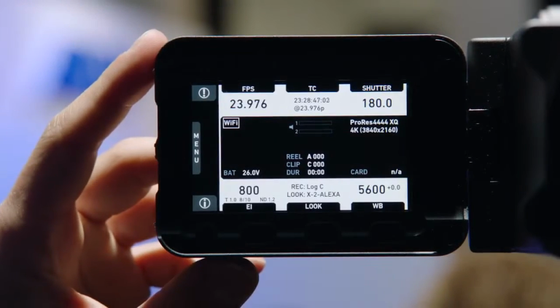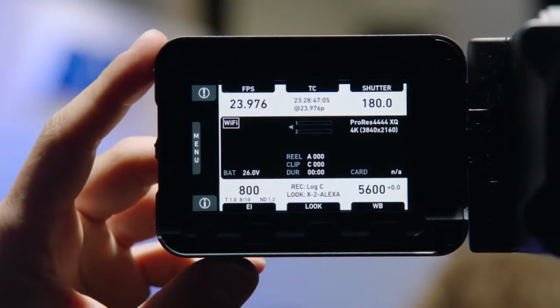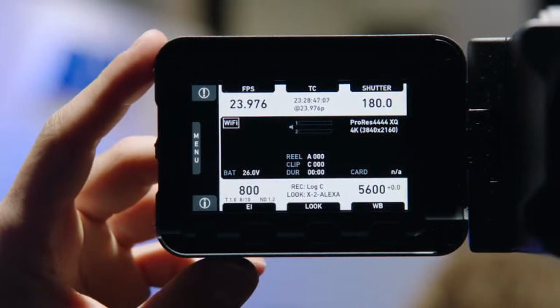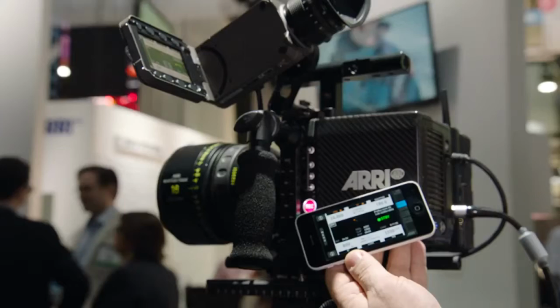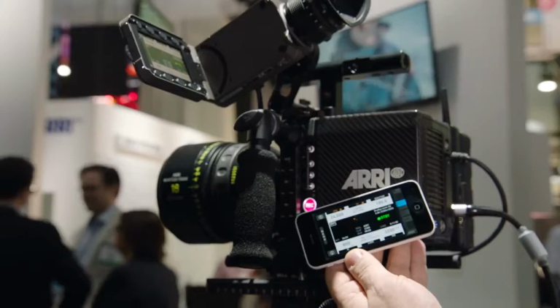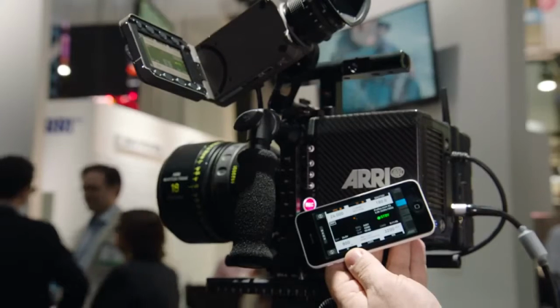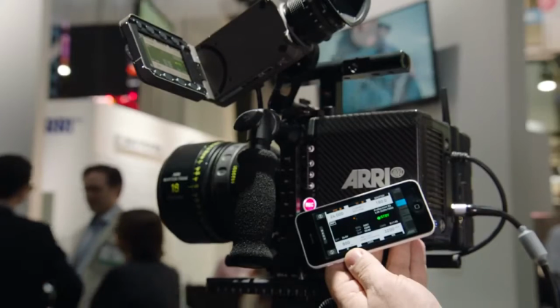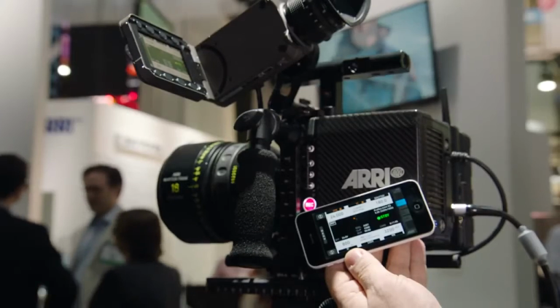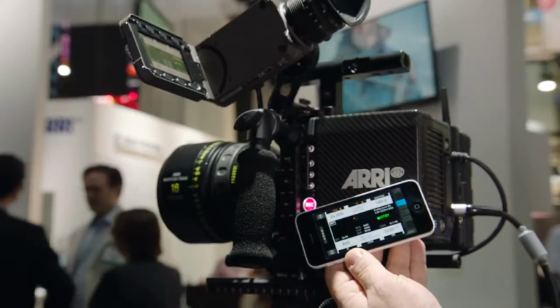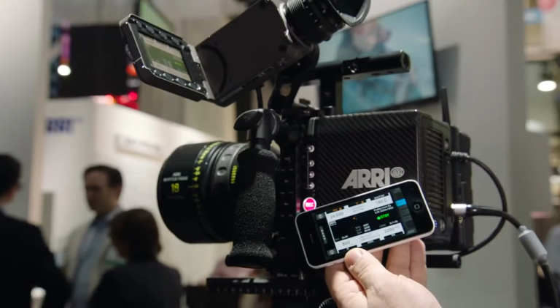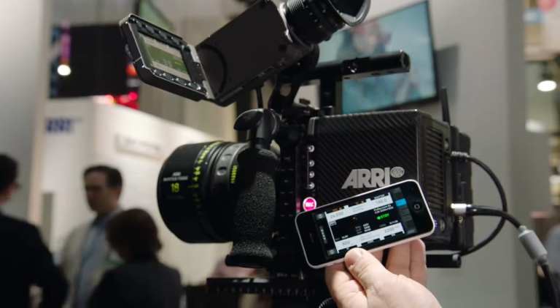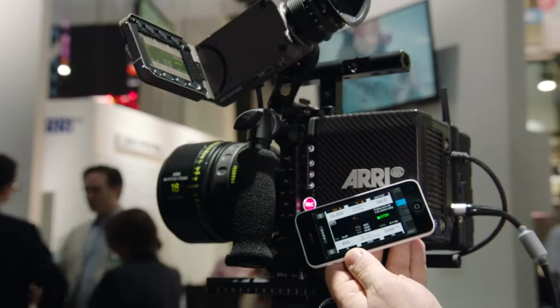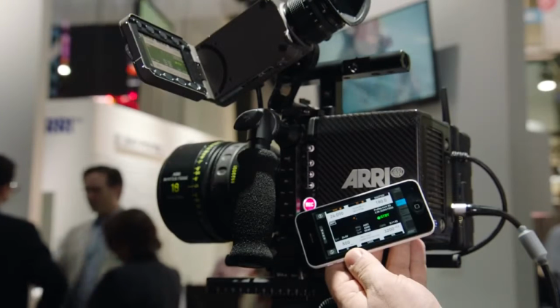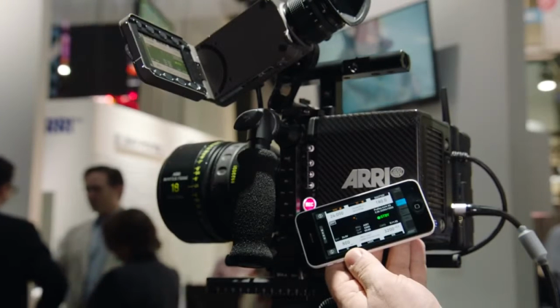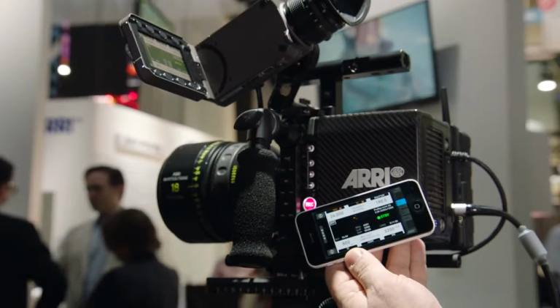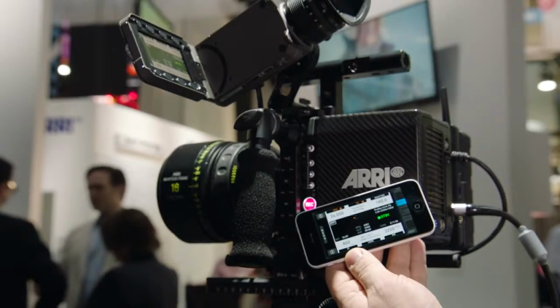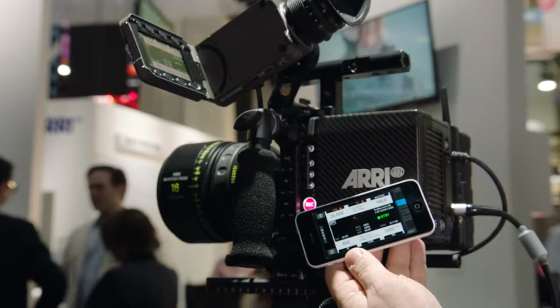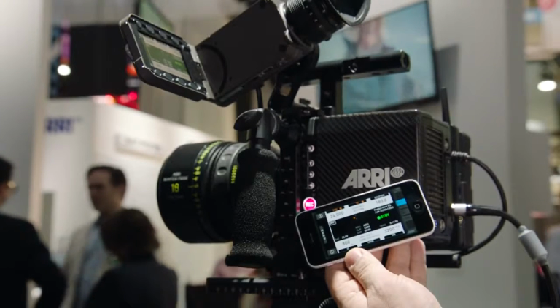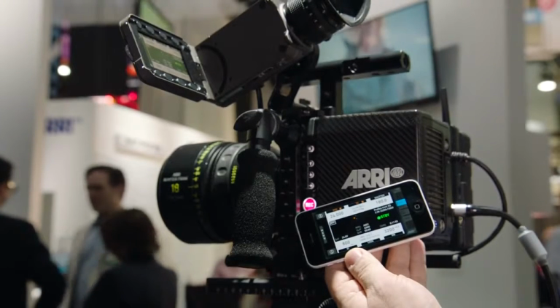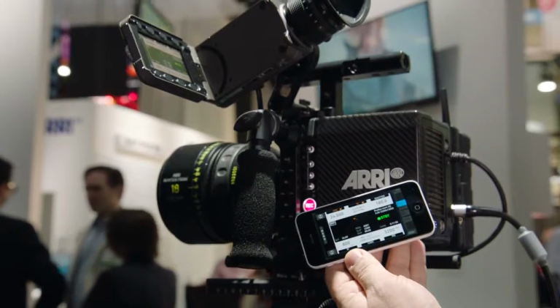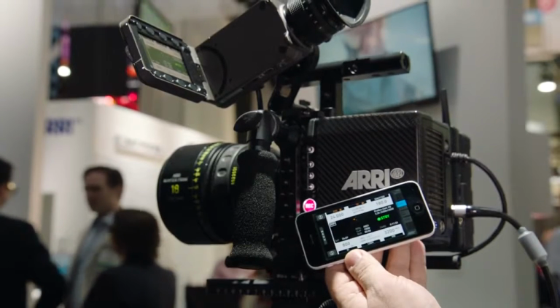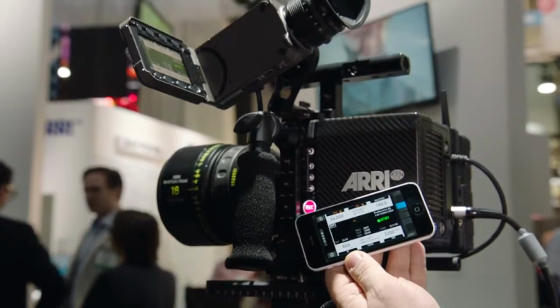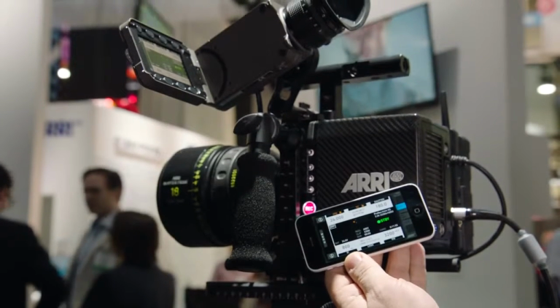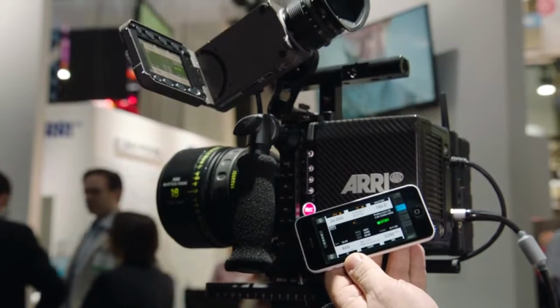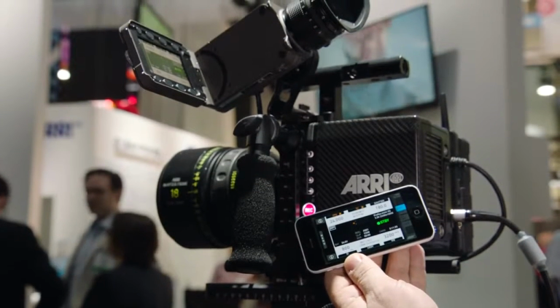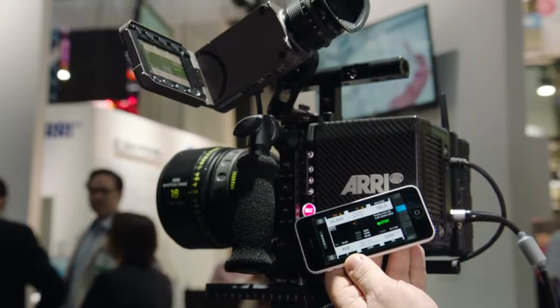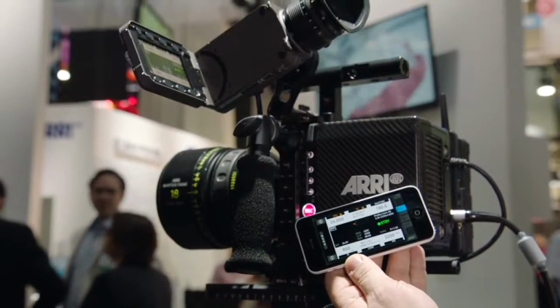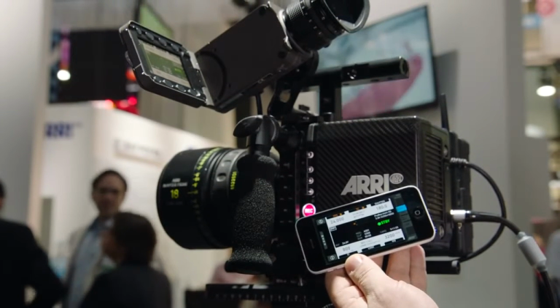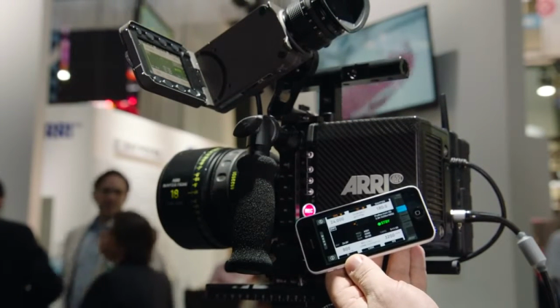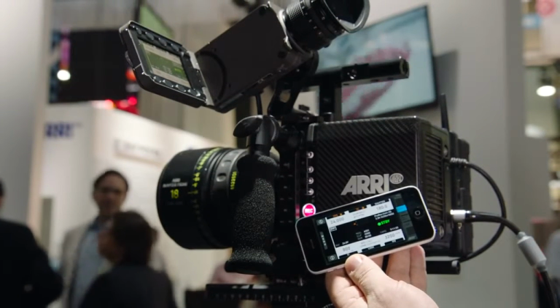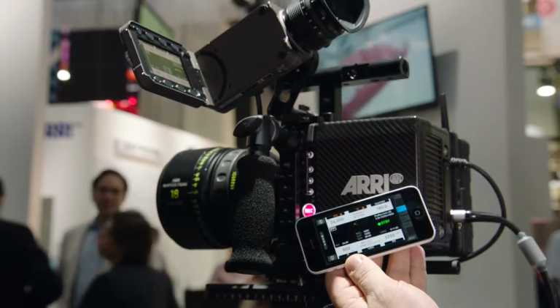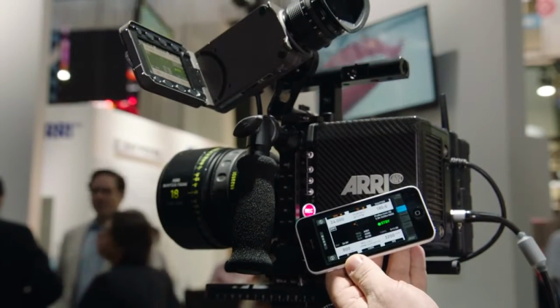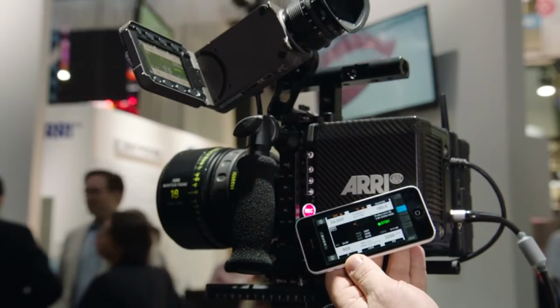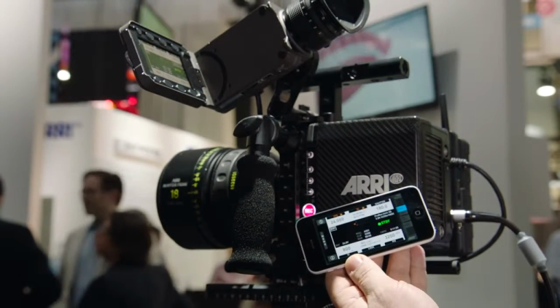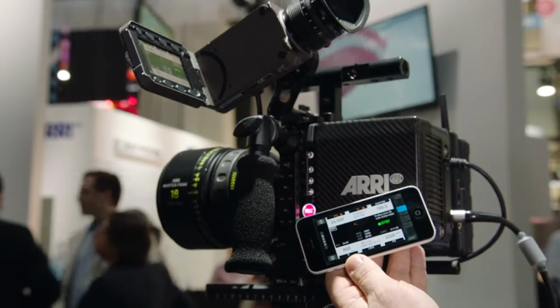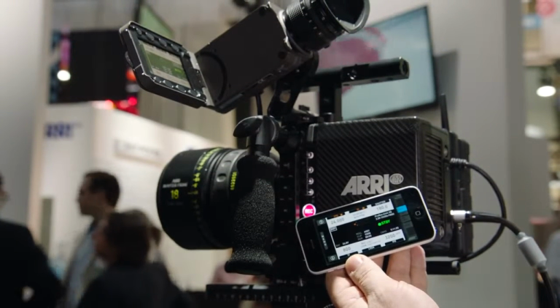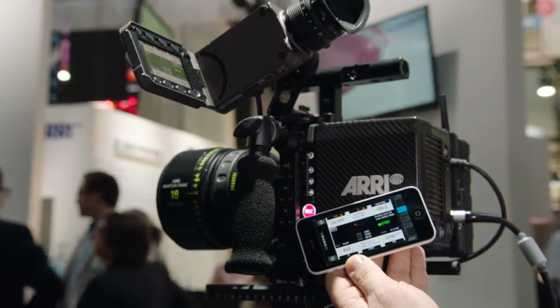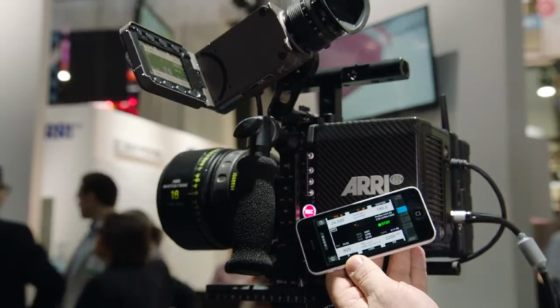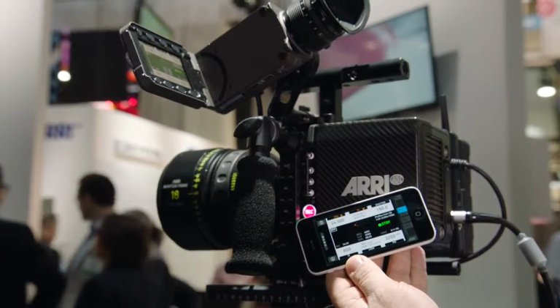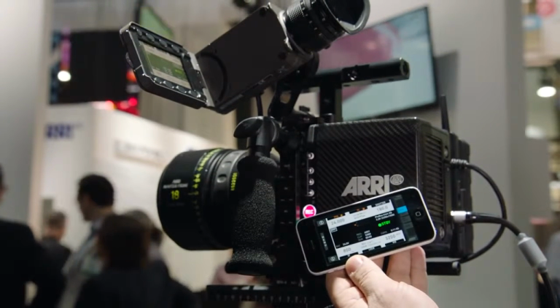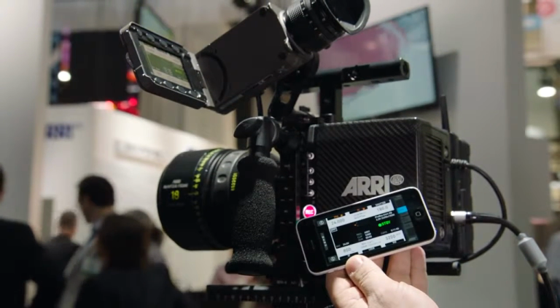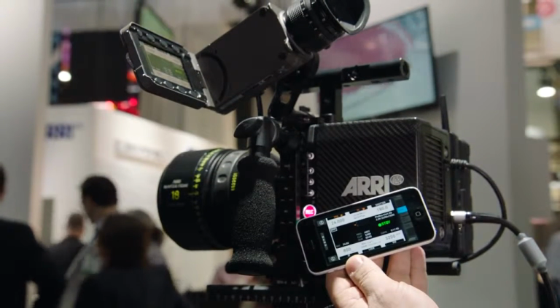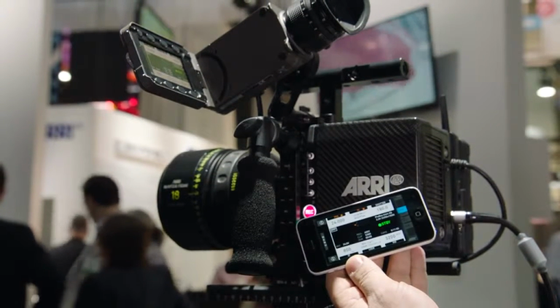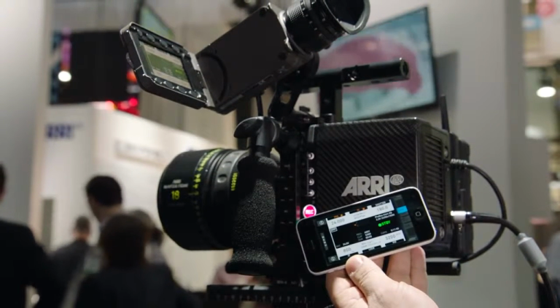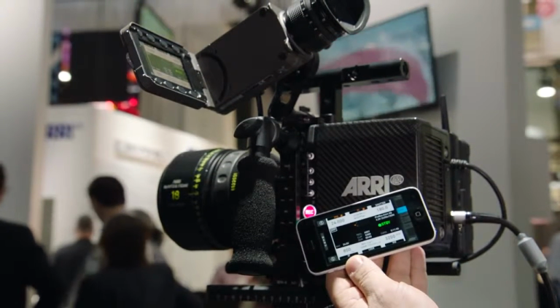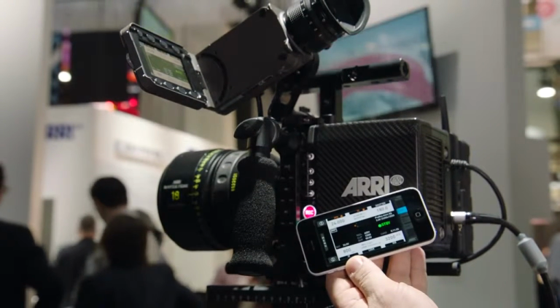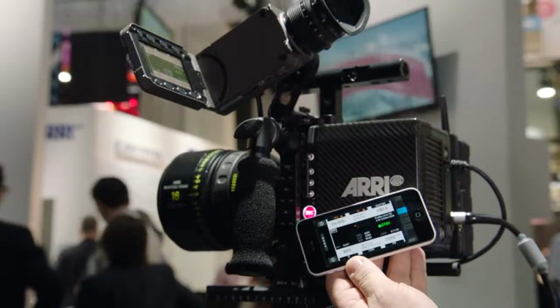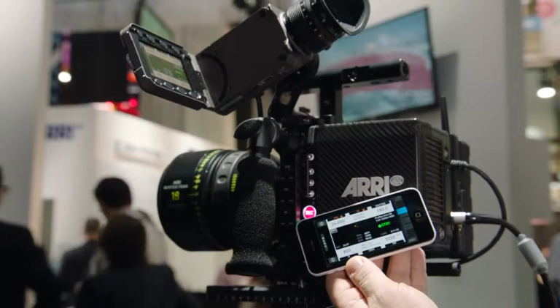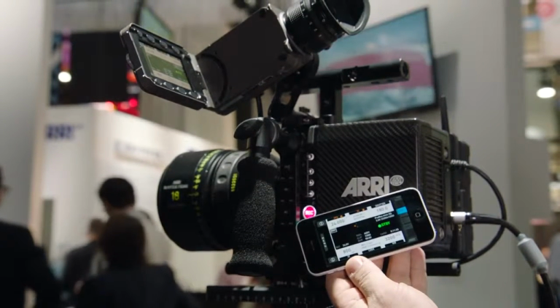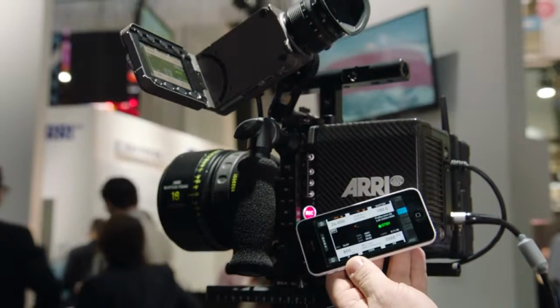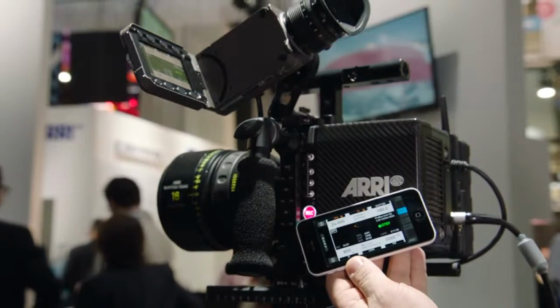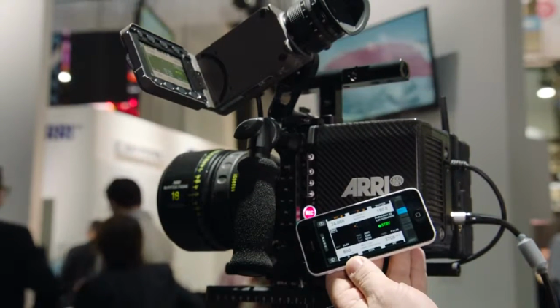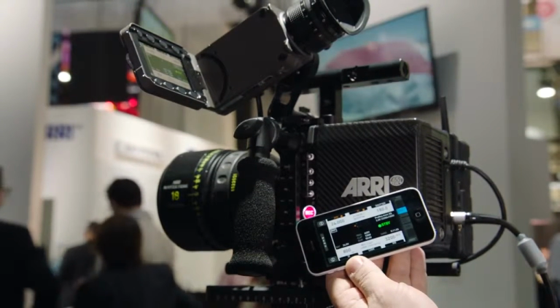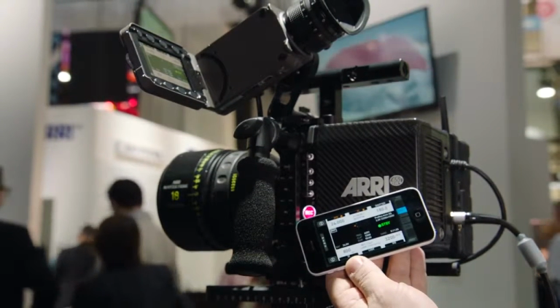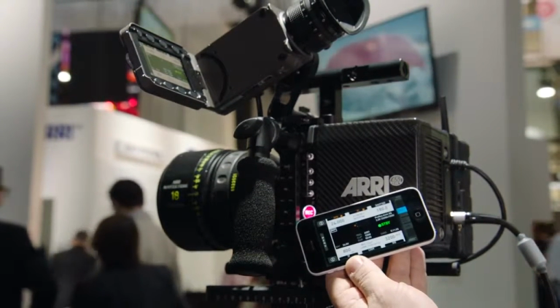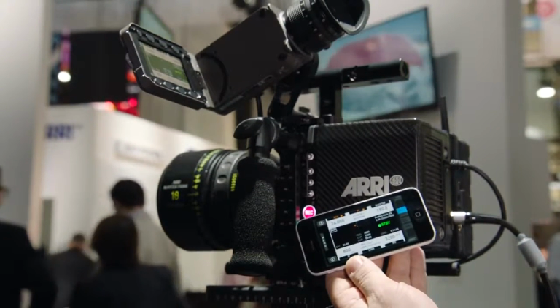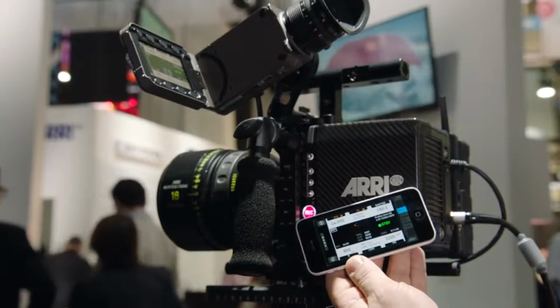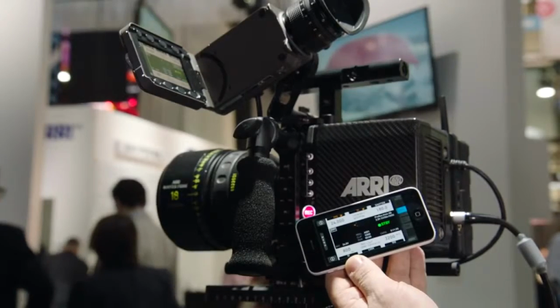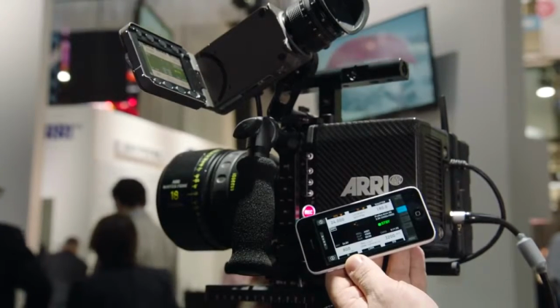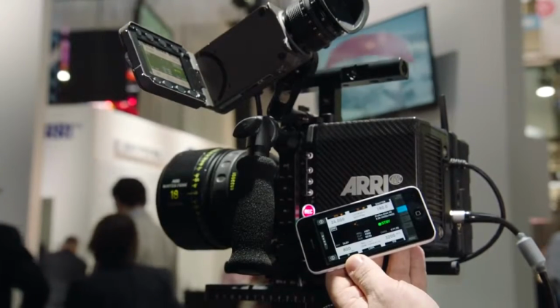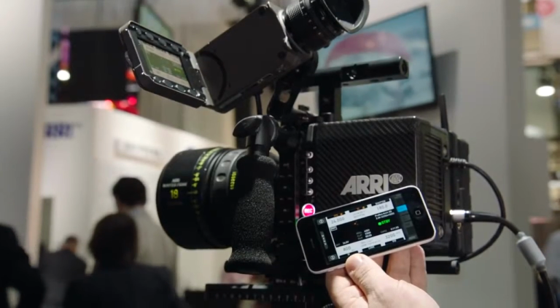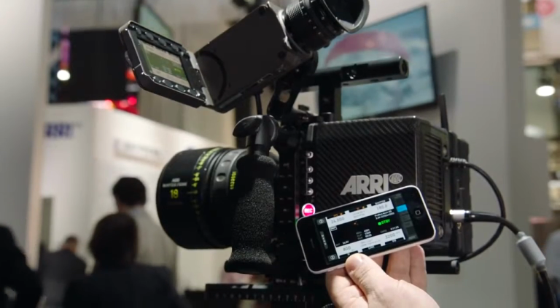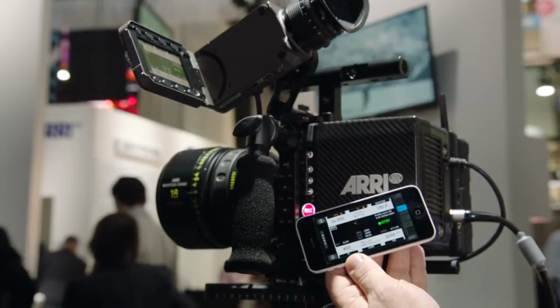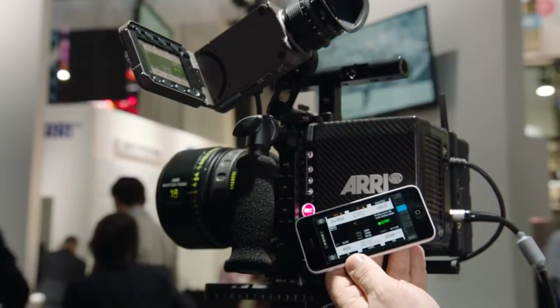This is our new web remote. You can use any iOS or Android device to remote control the camera via Wi-Fi.